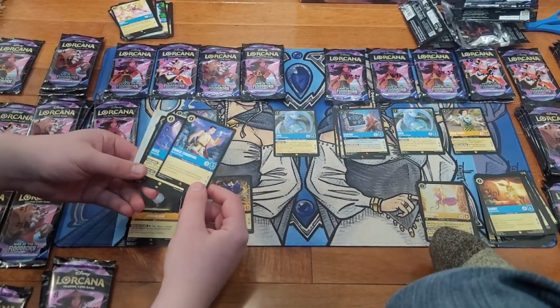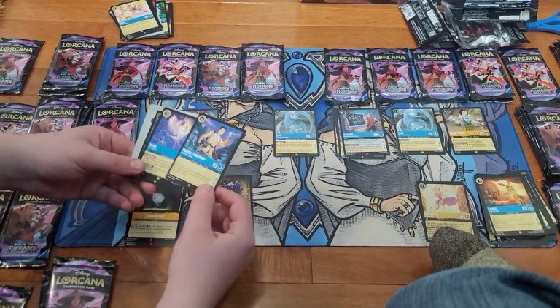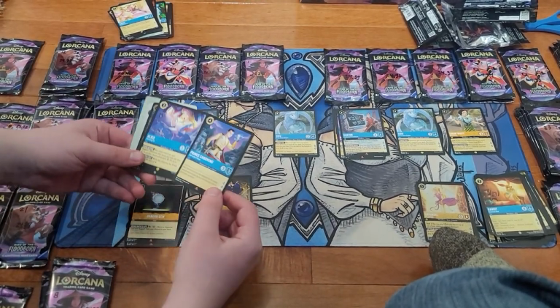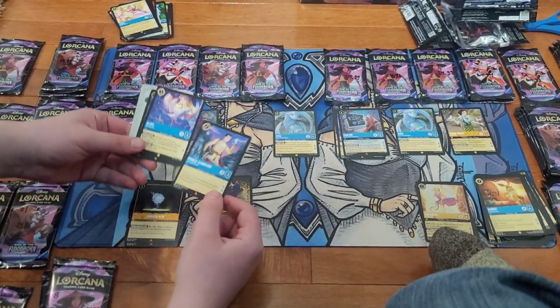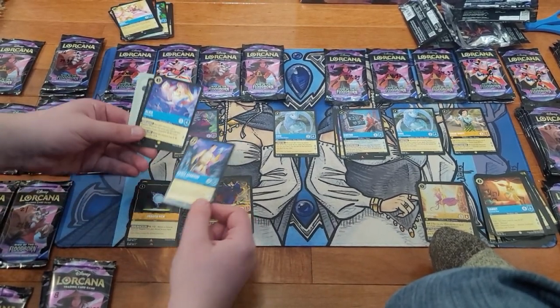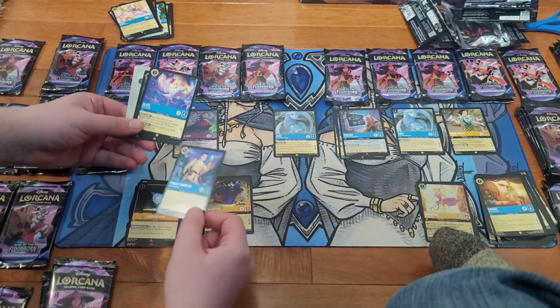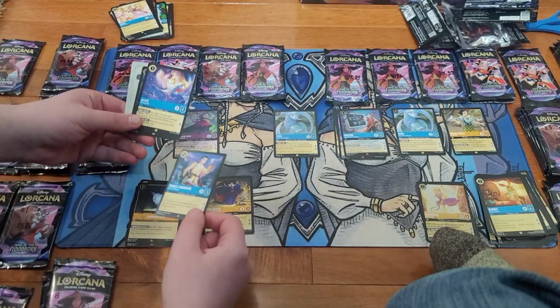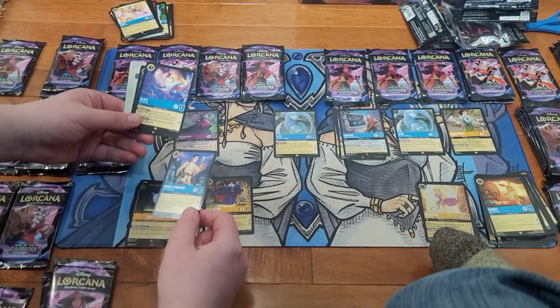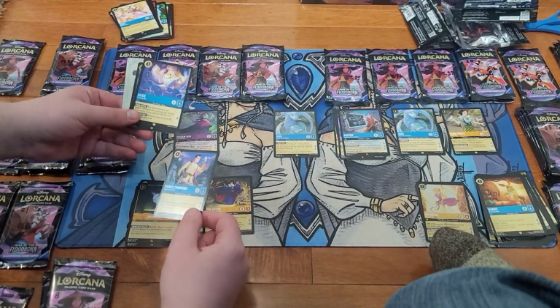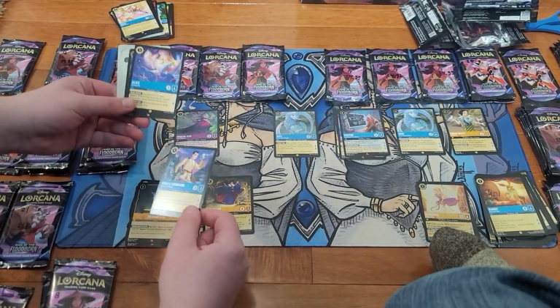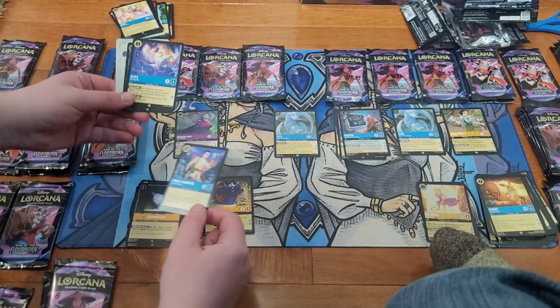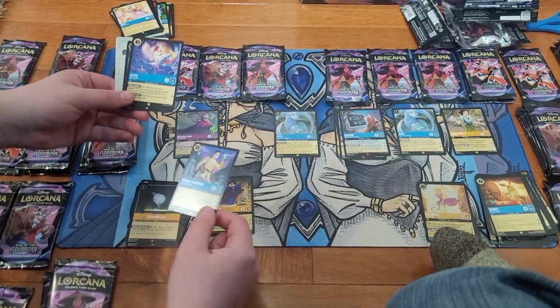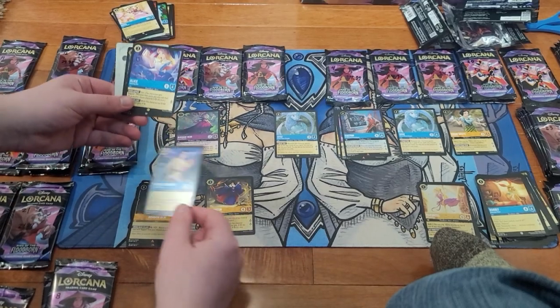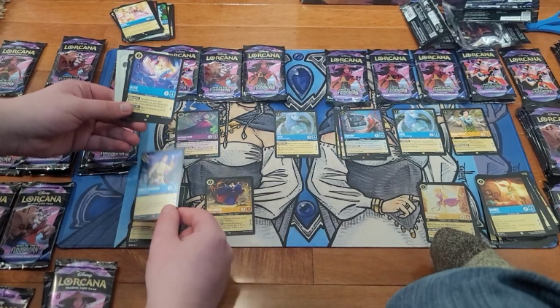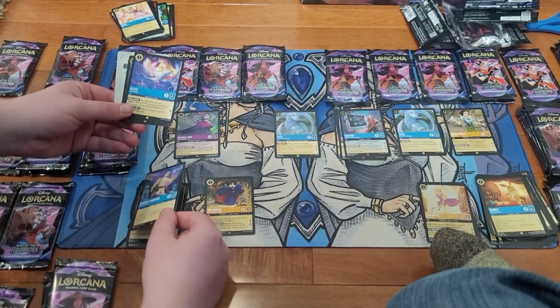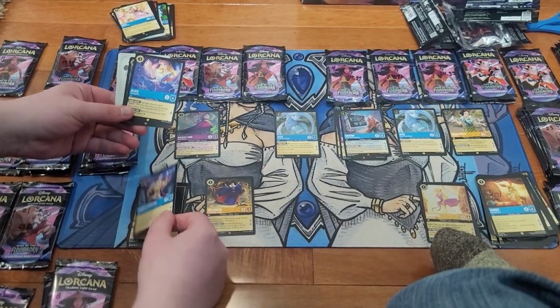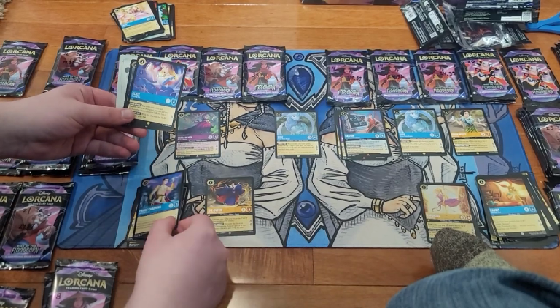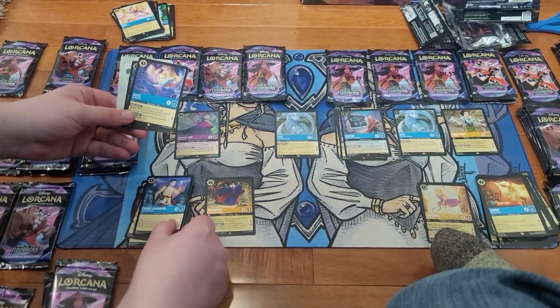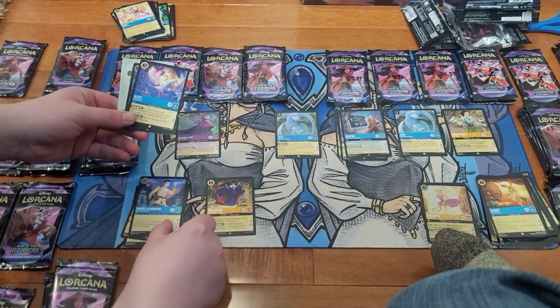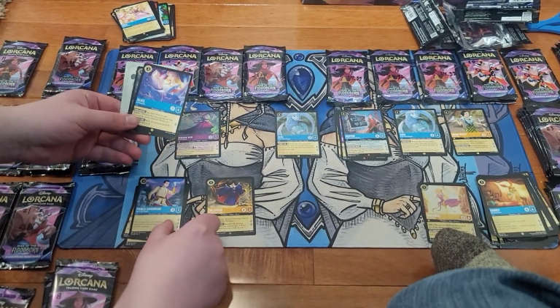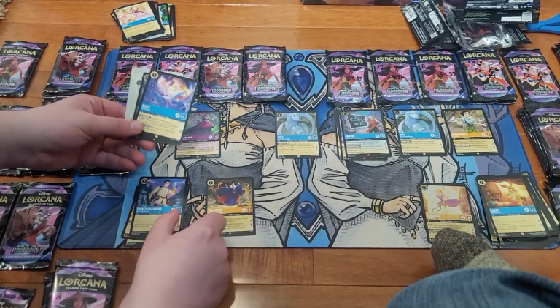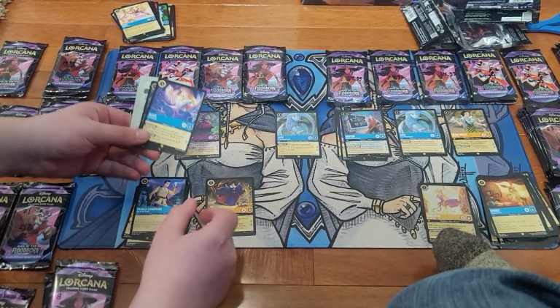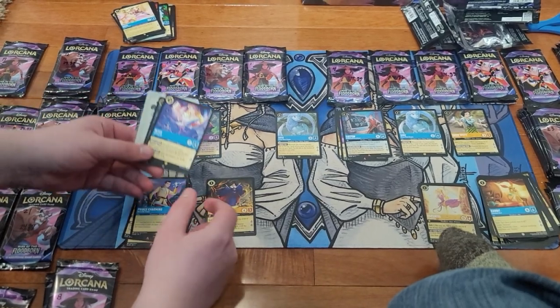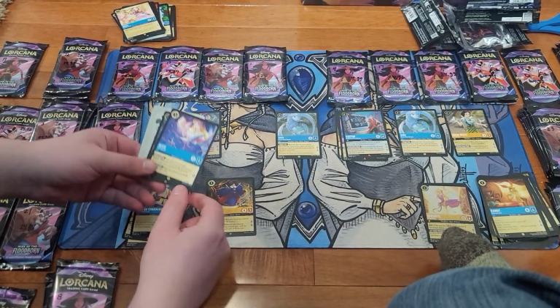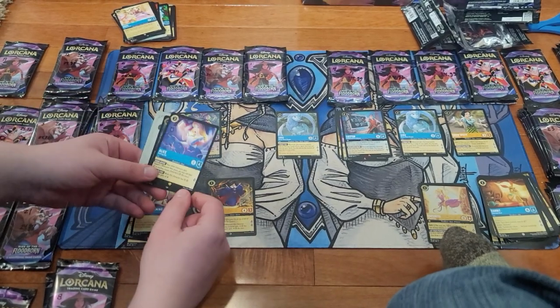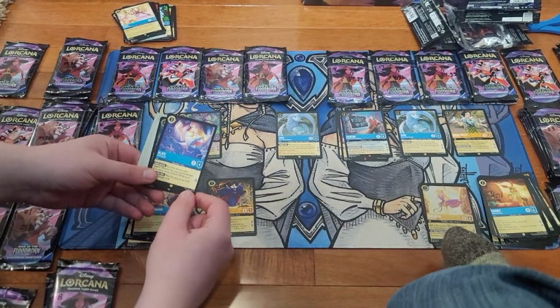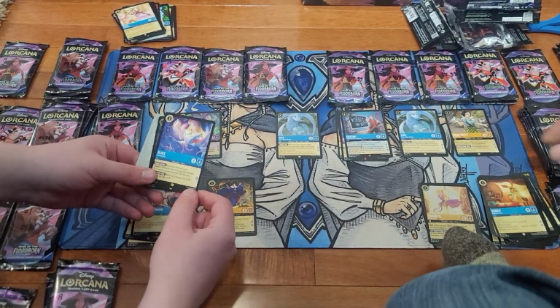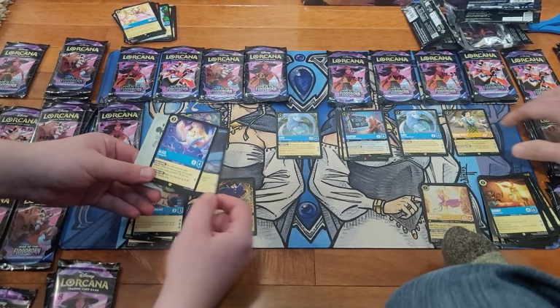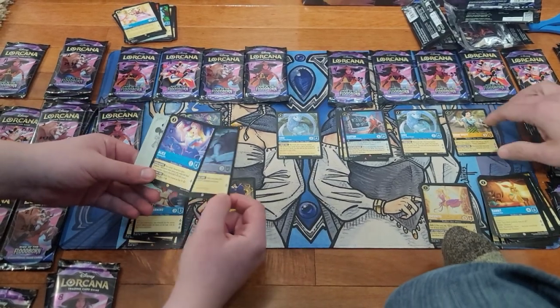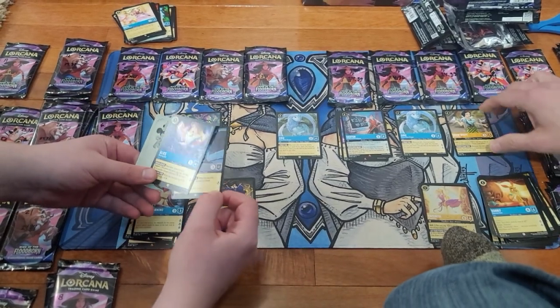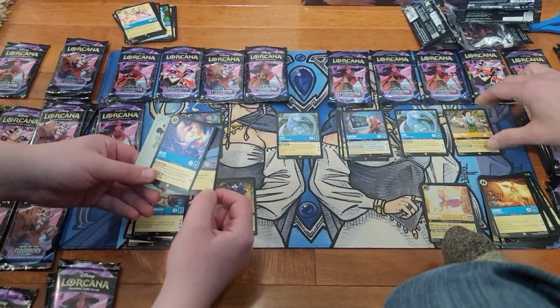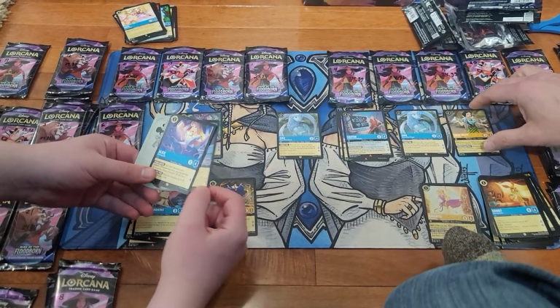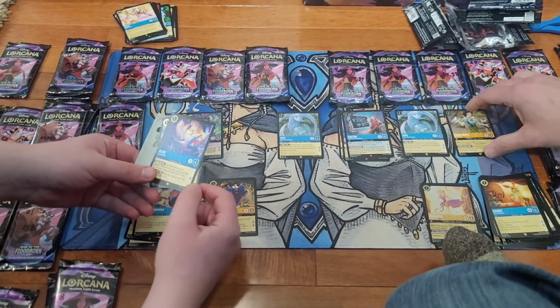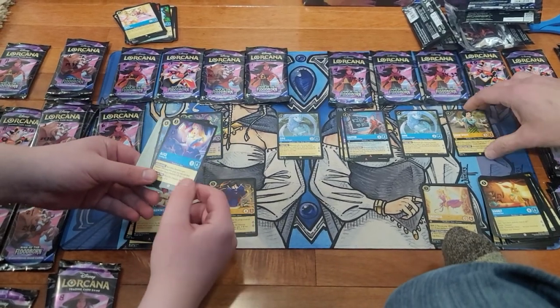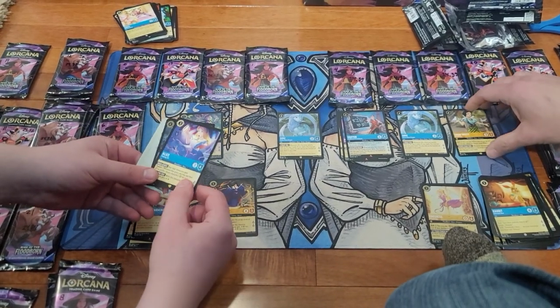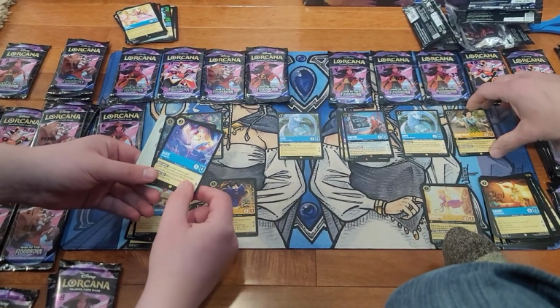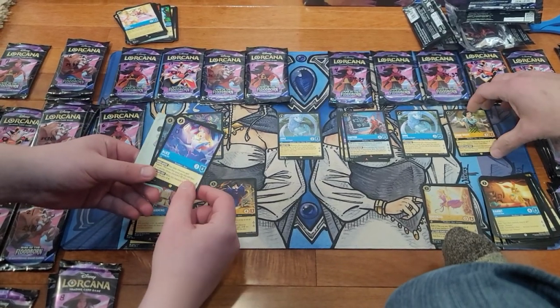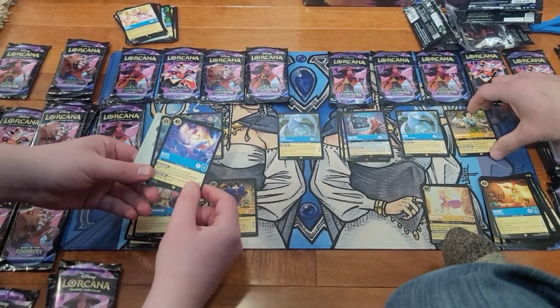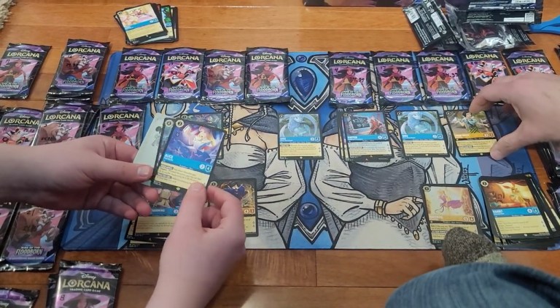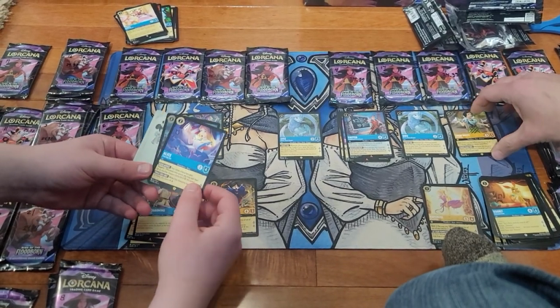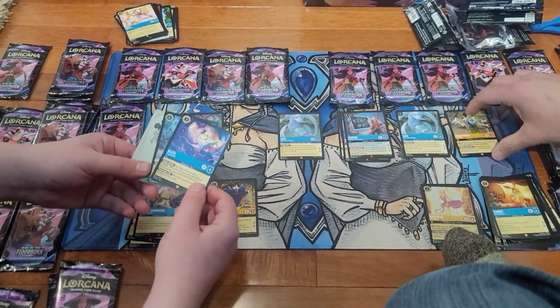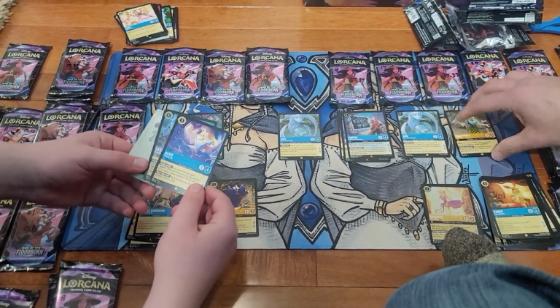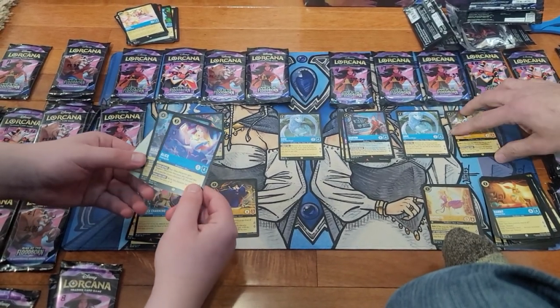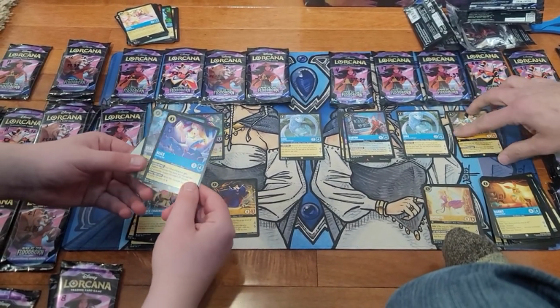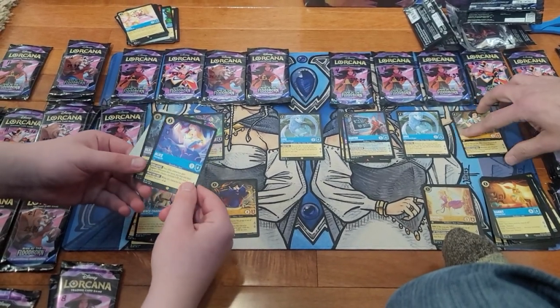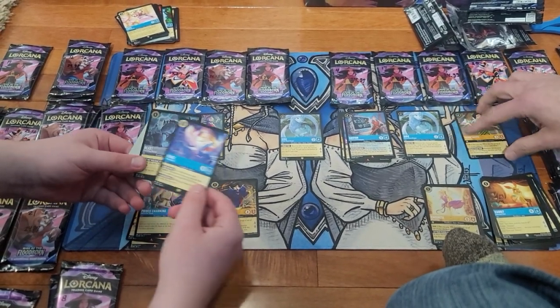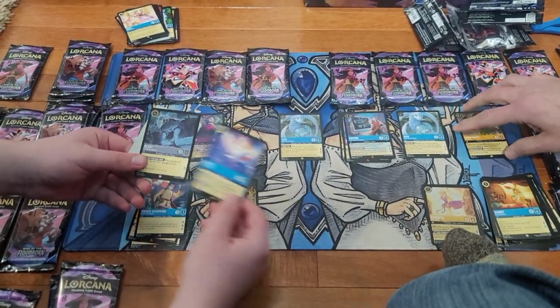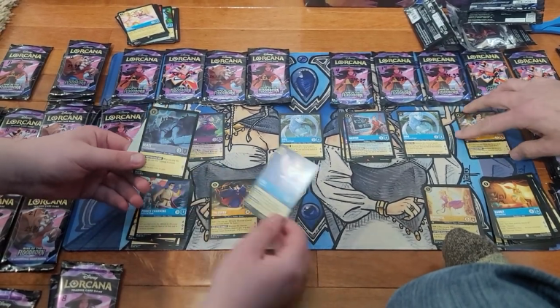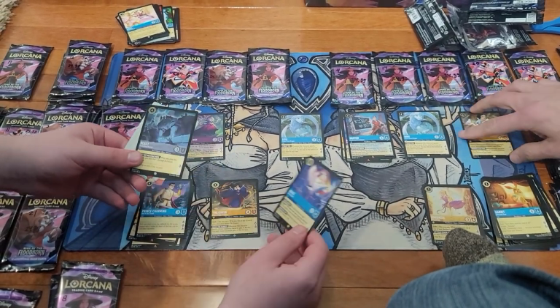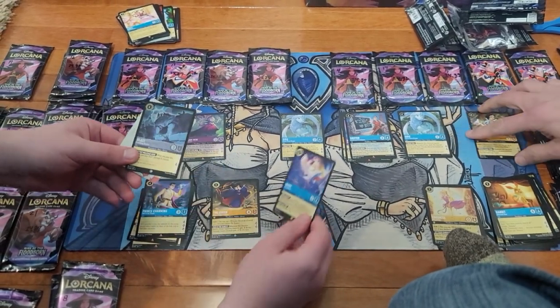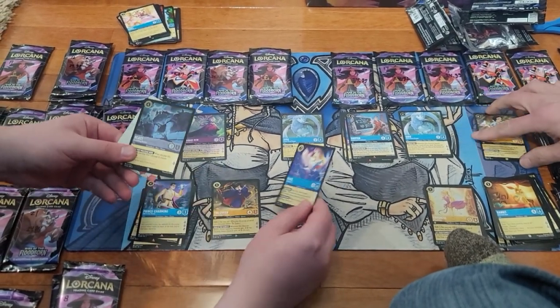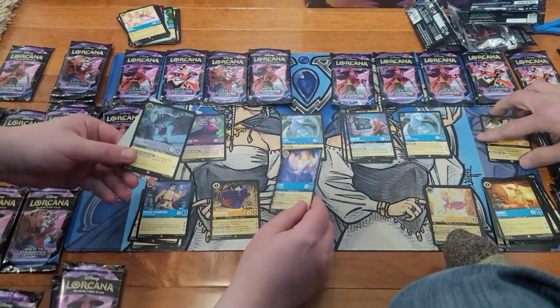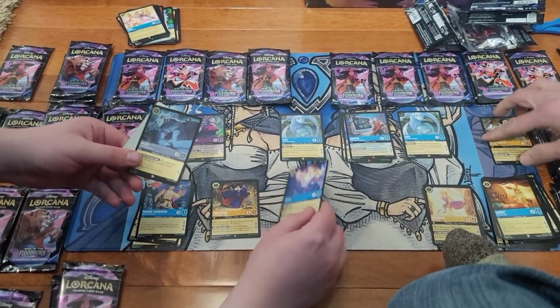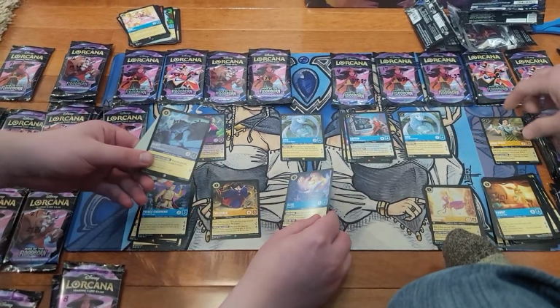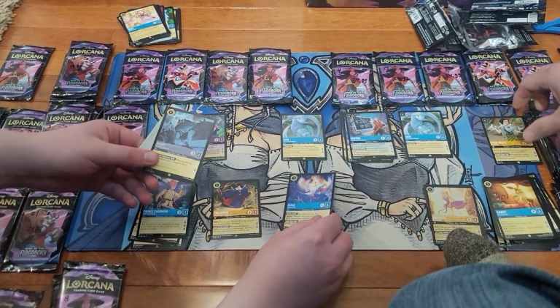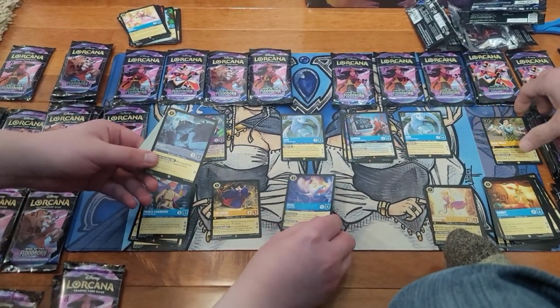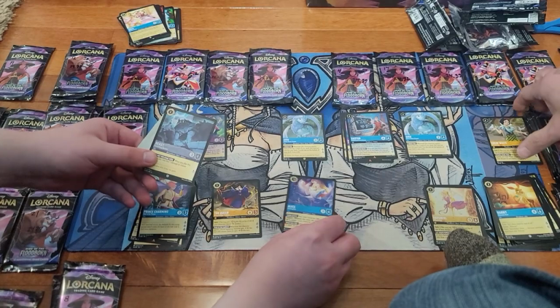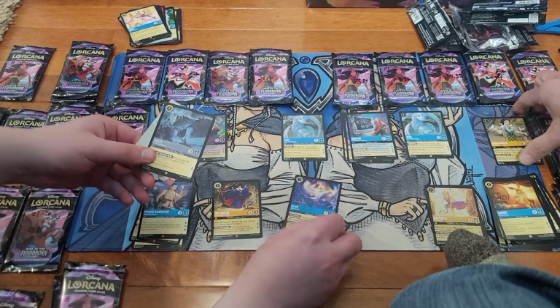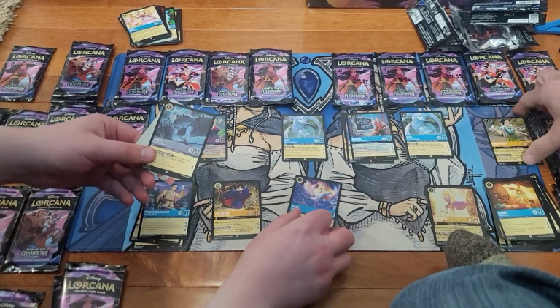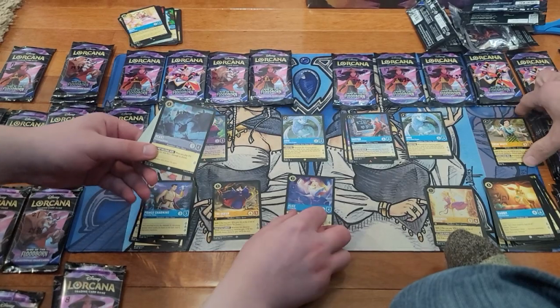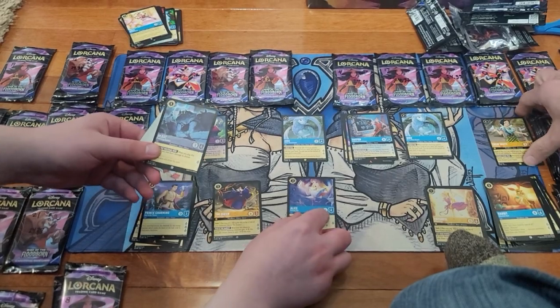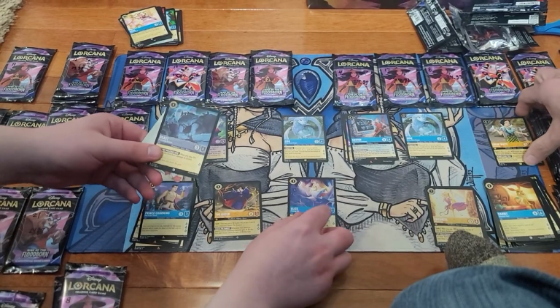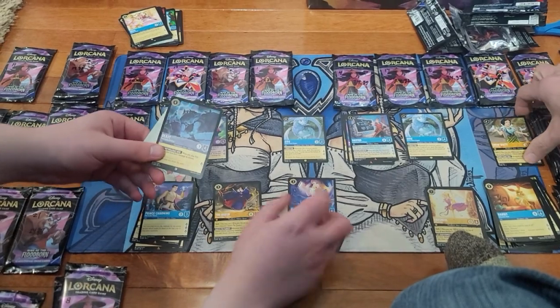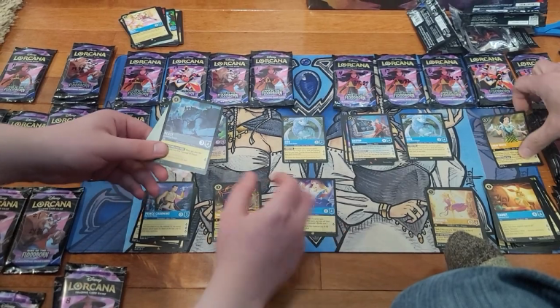Prince Charming, Alice — Legendary Alice. Nice. And the Beast Foil.